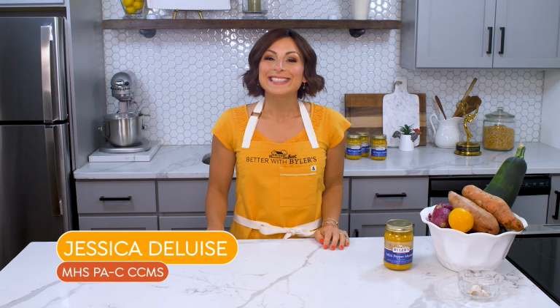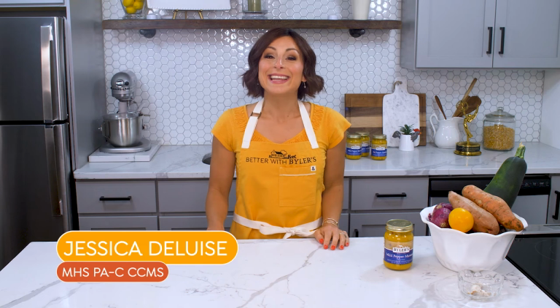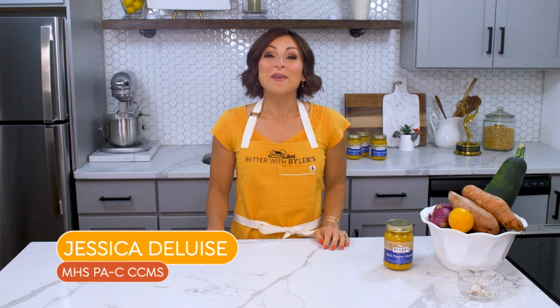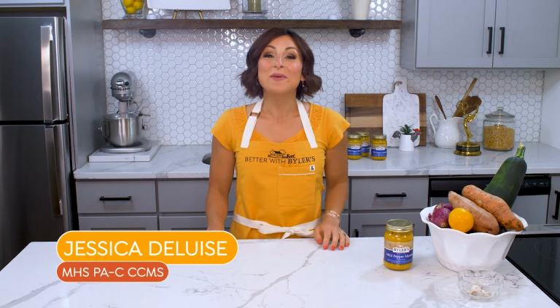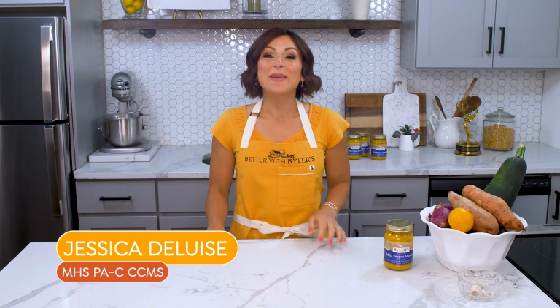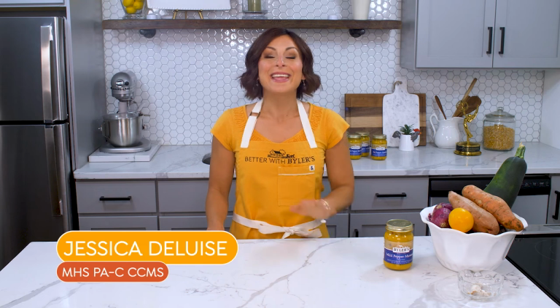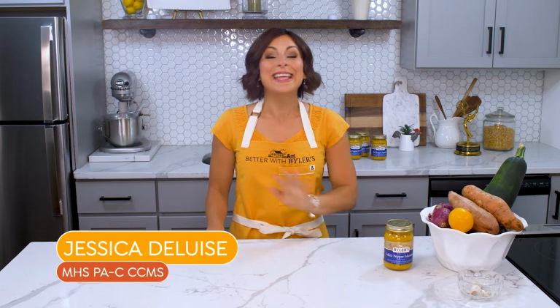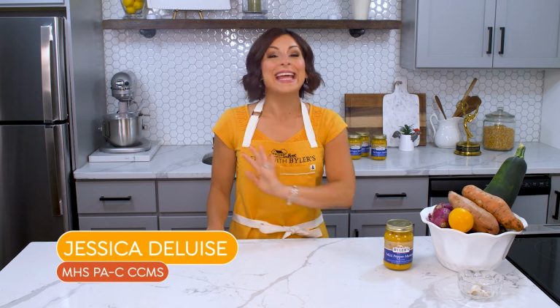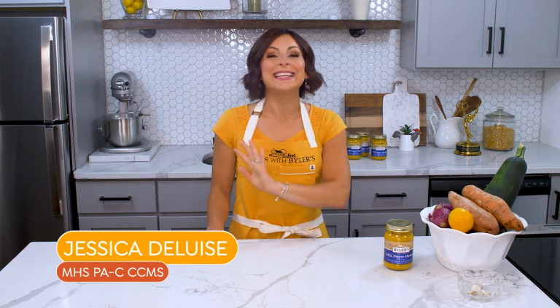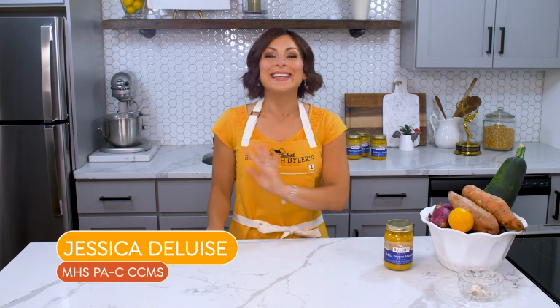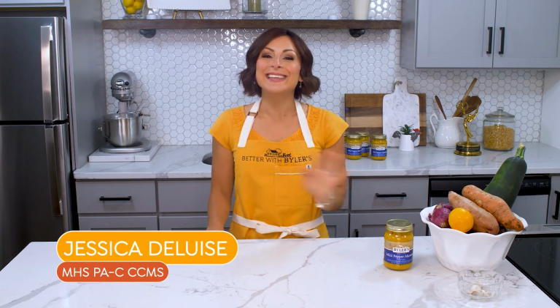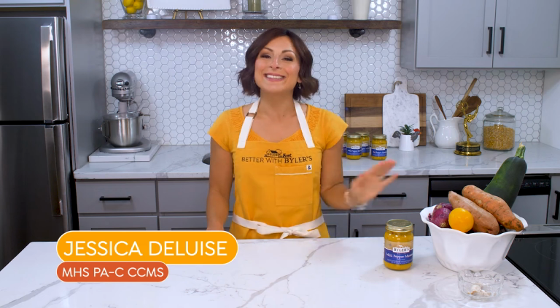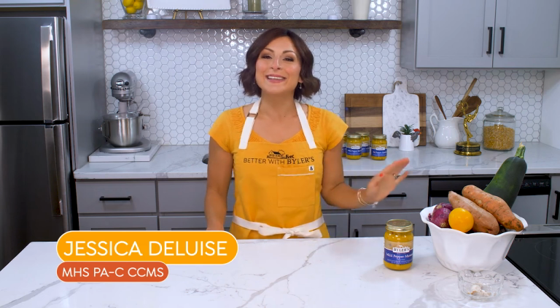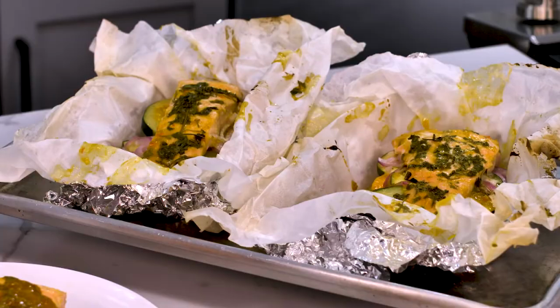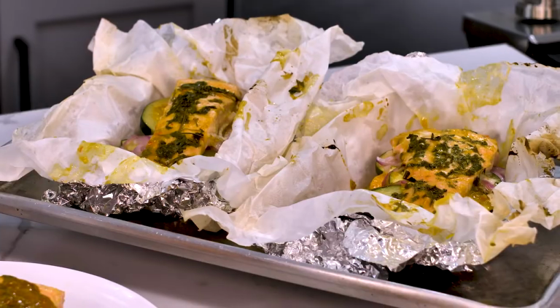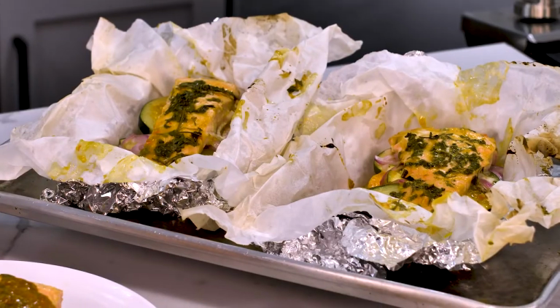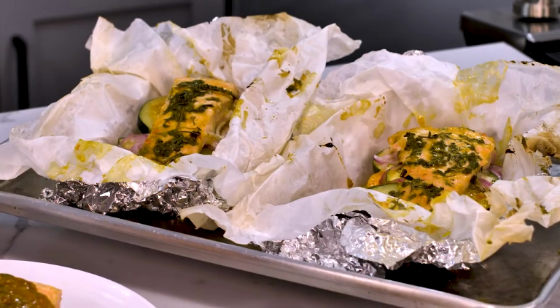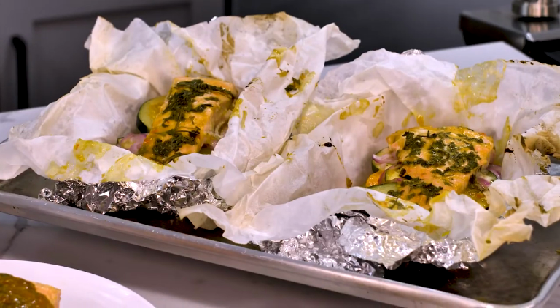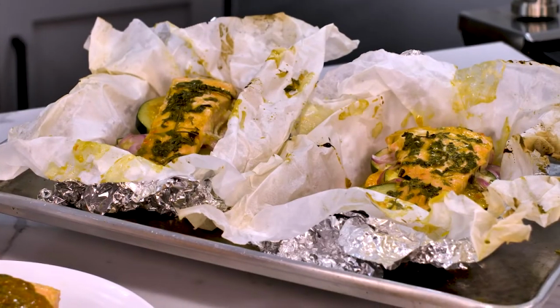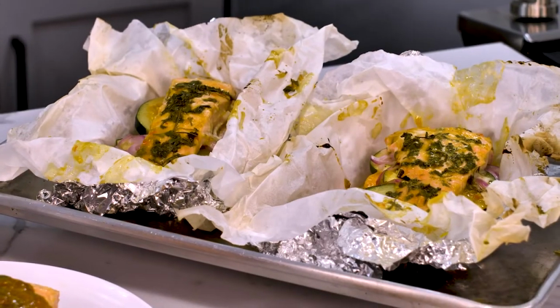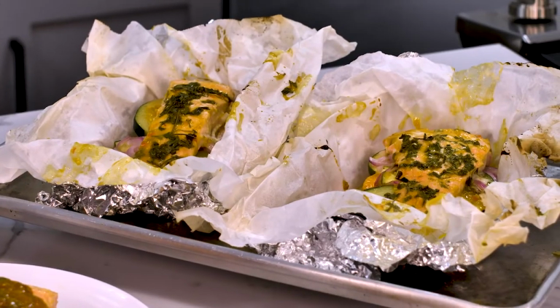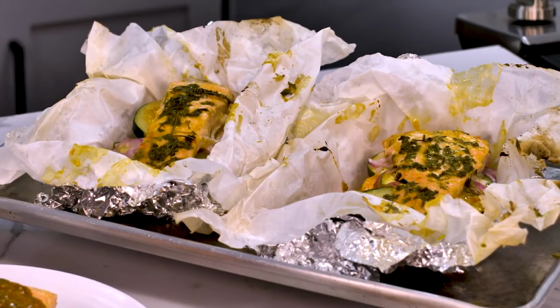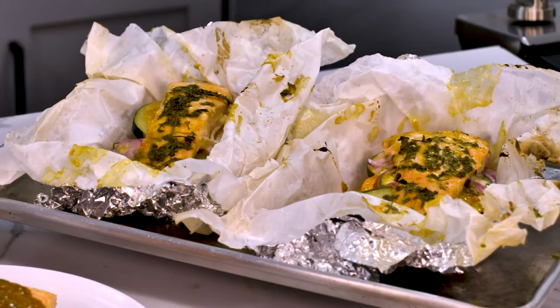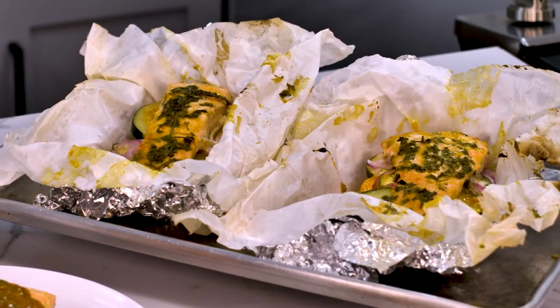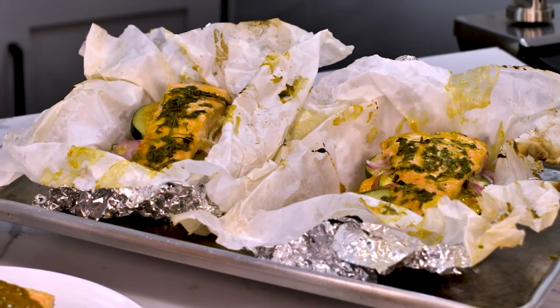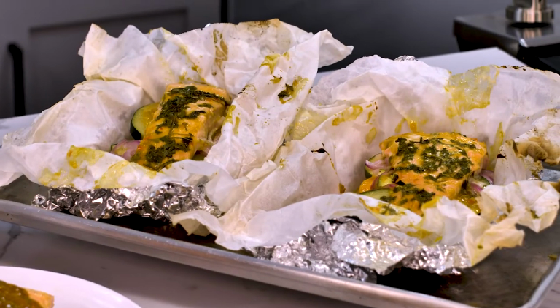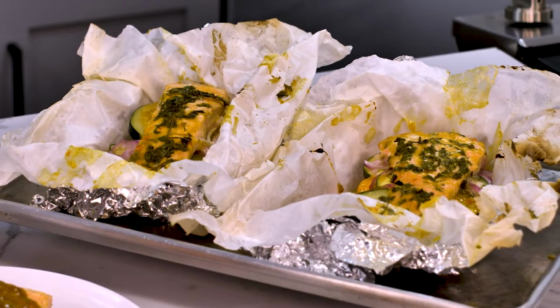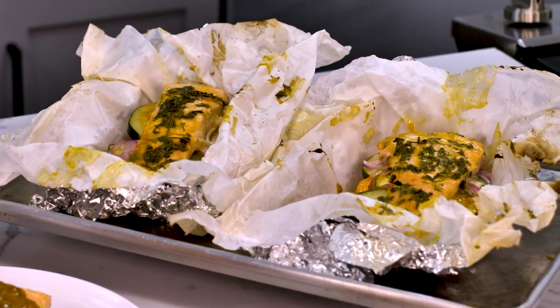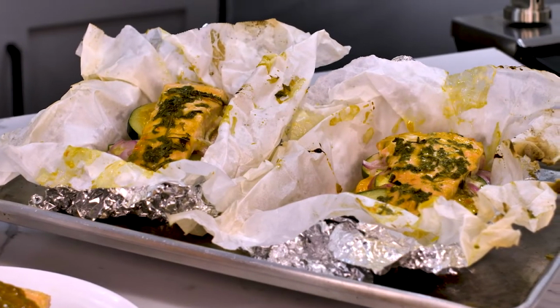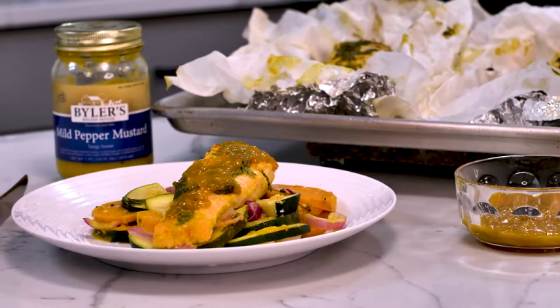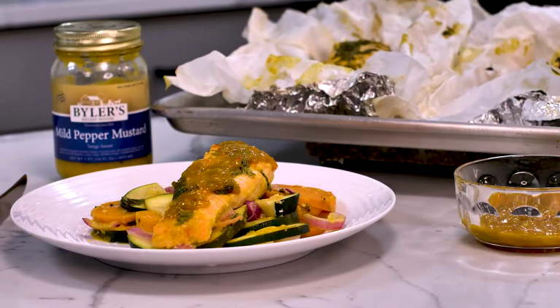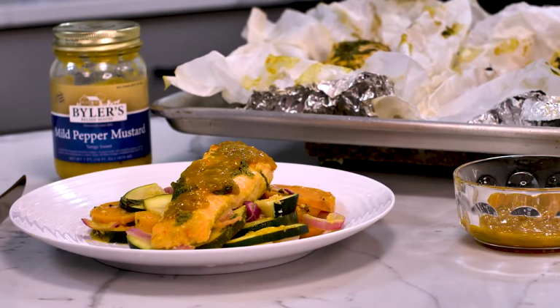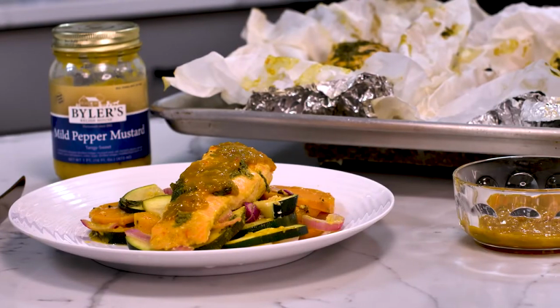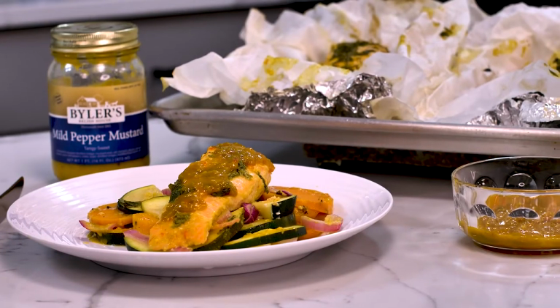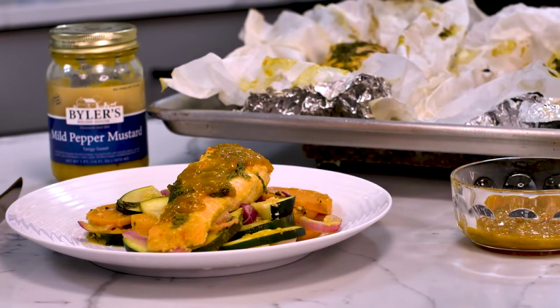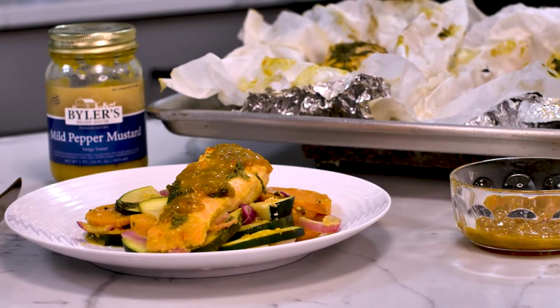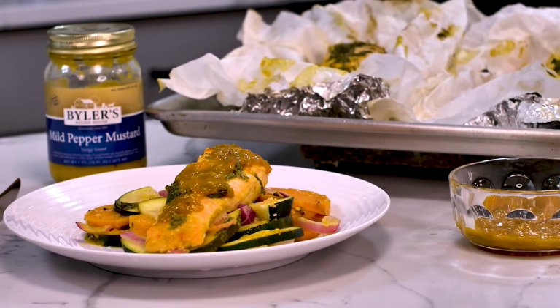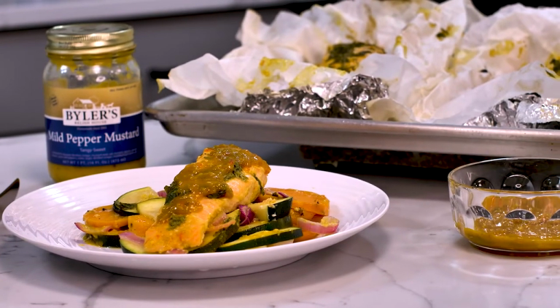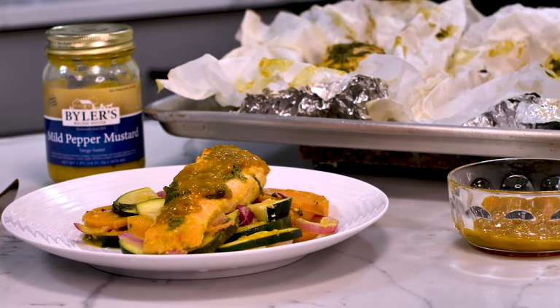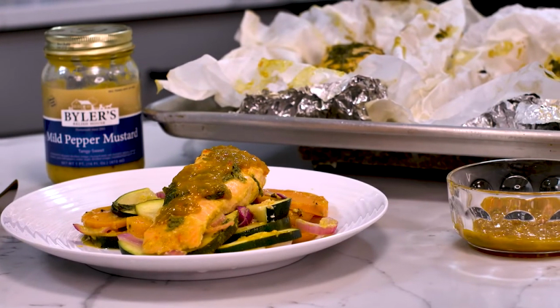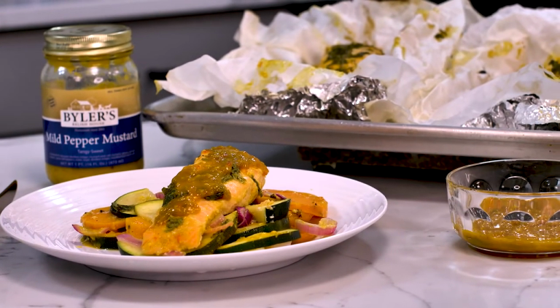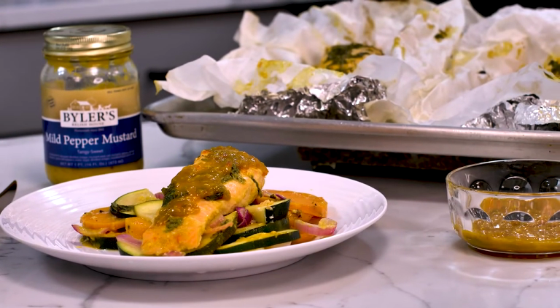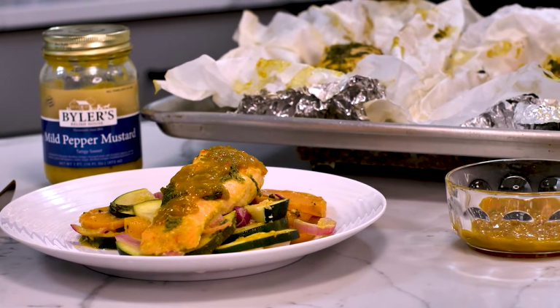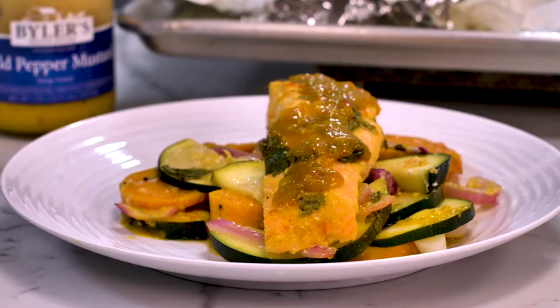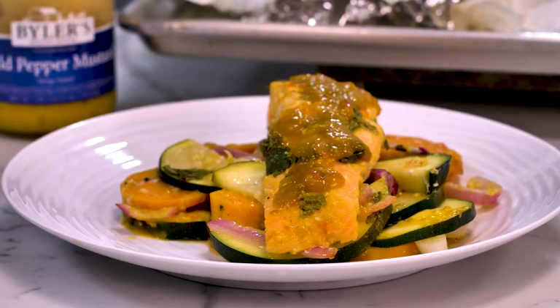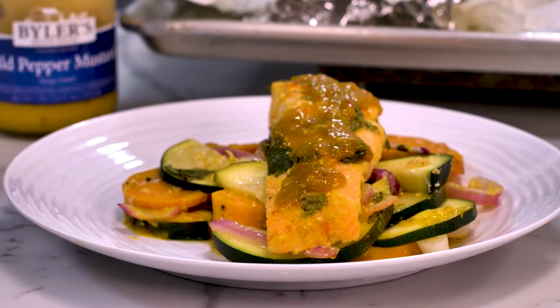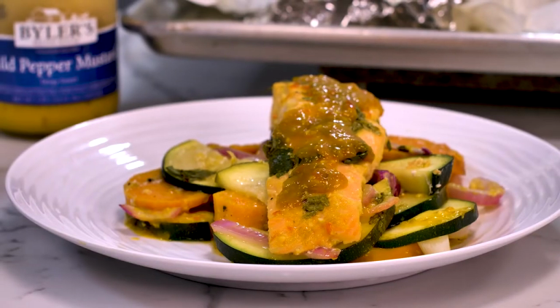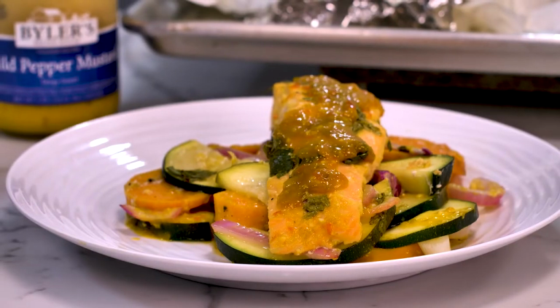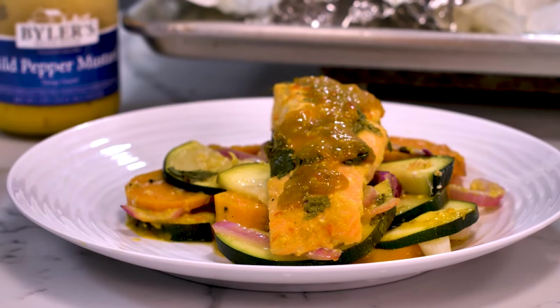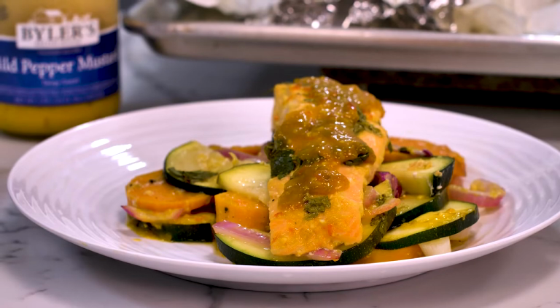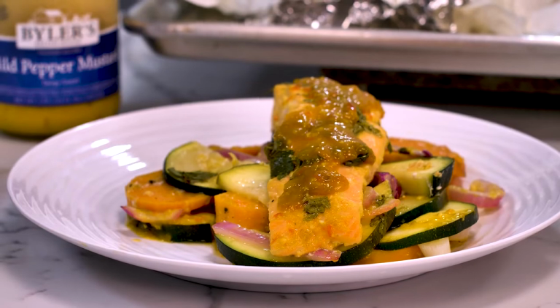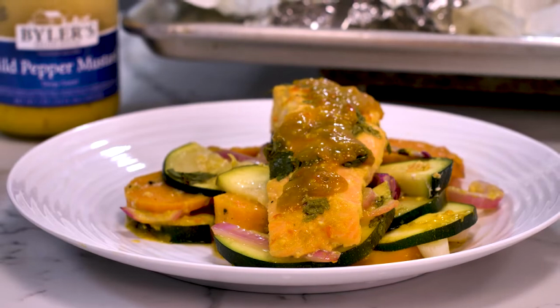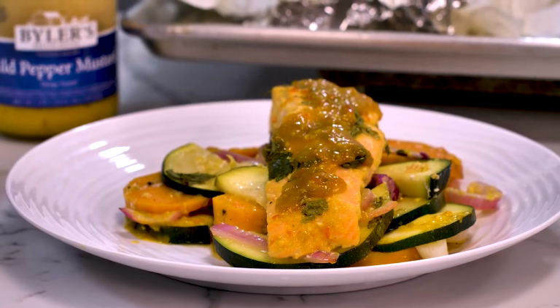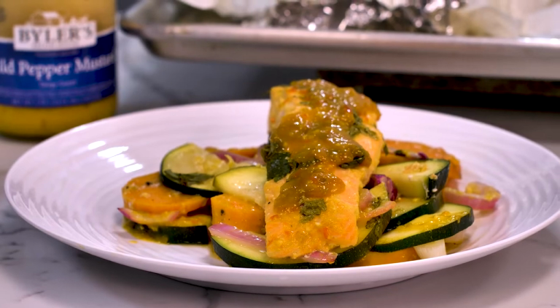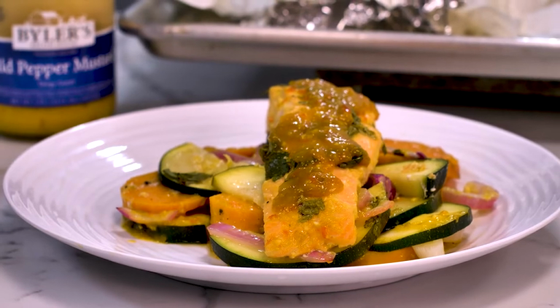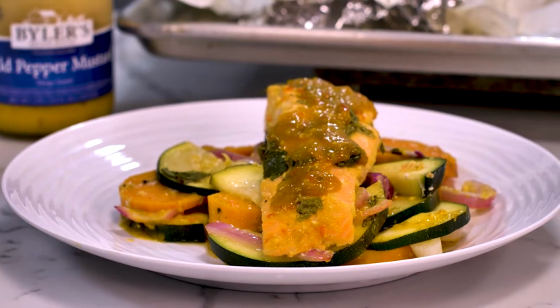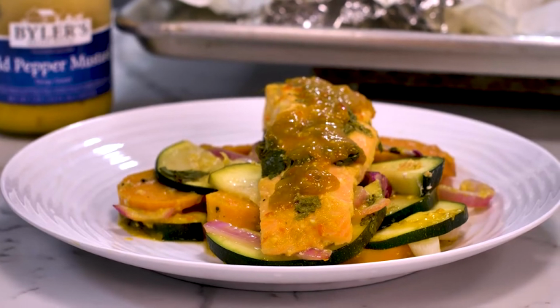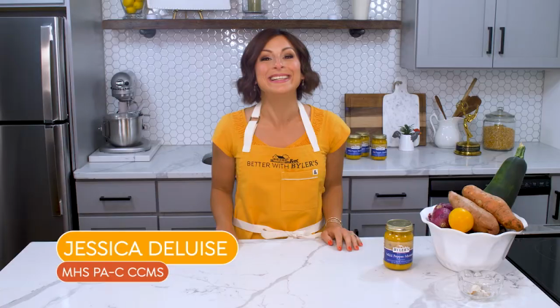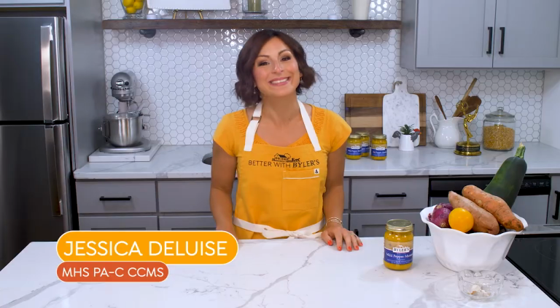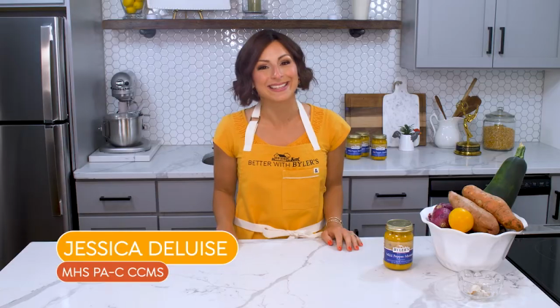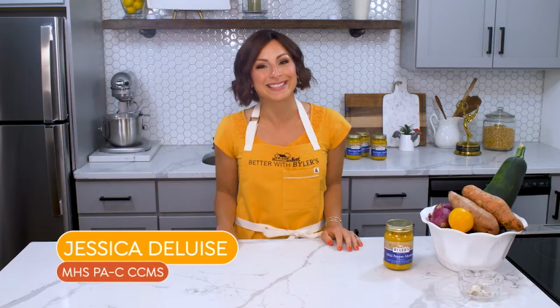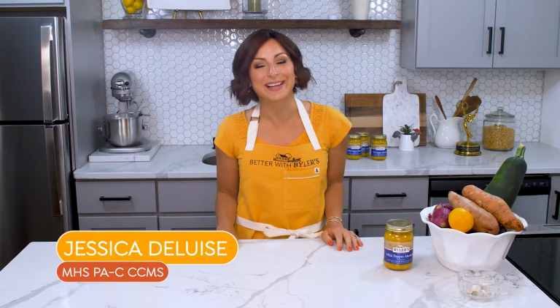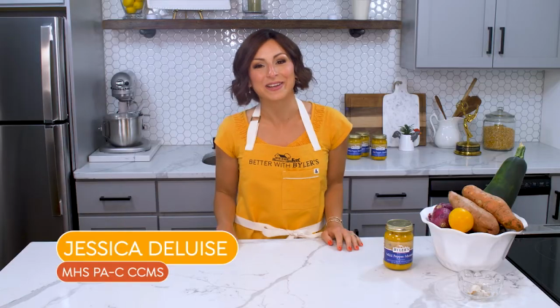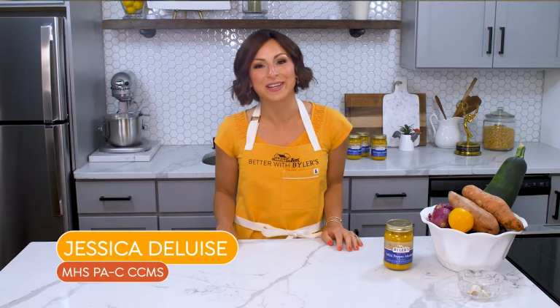Today we're making an easy, no fuss, ooey gooey honey mustard salmon dinner, and we're doing it all in one pan. Let's get cooking.